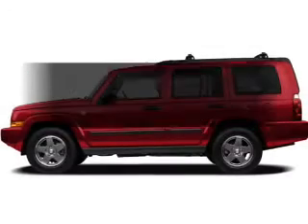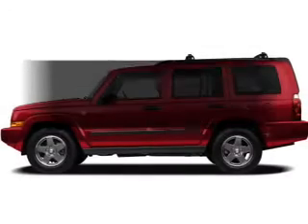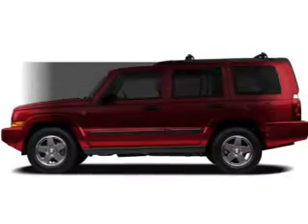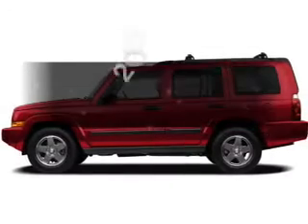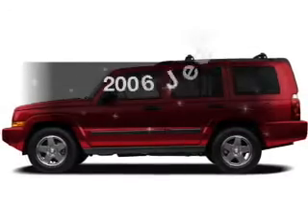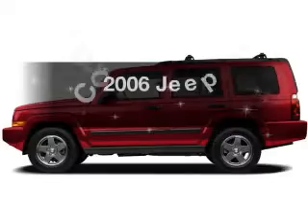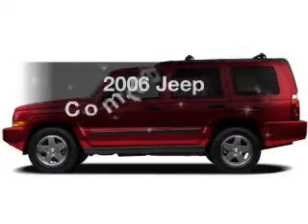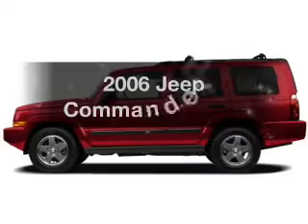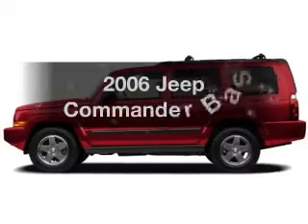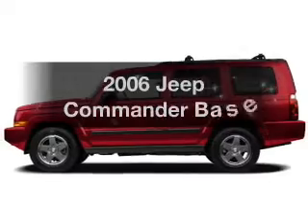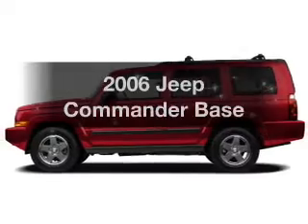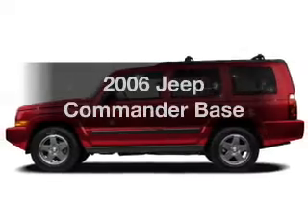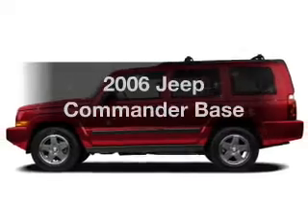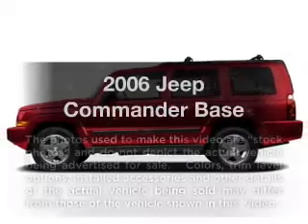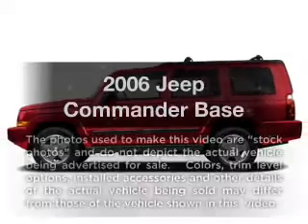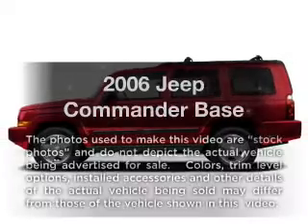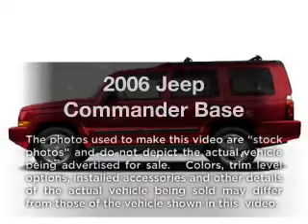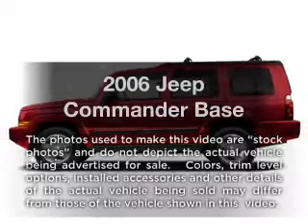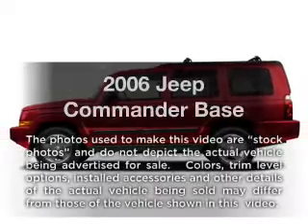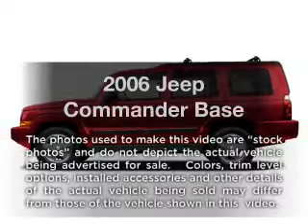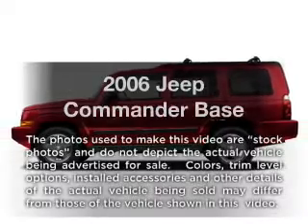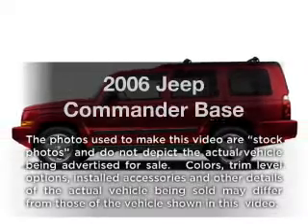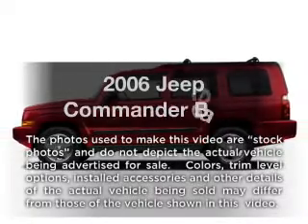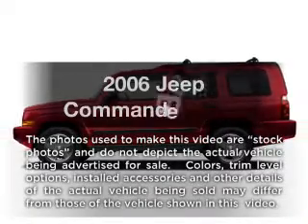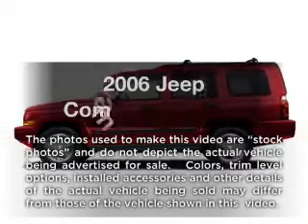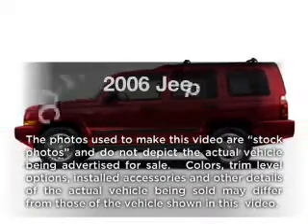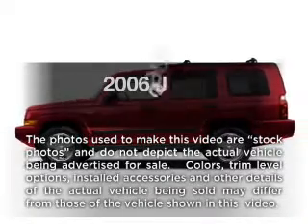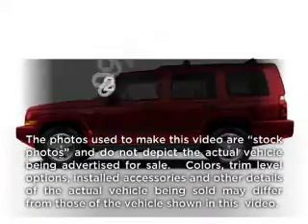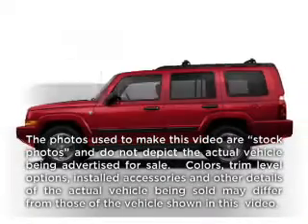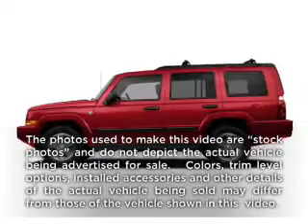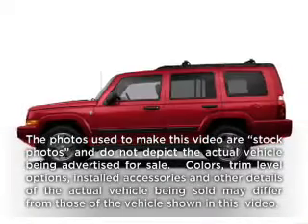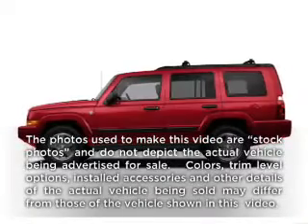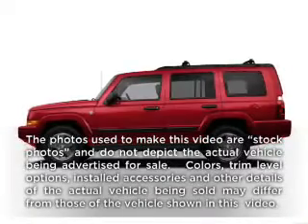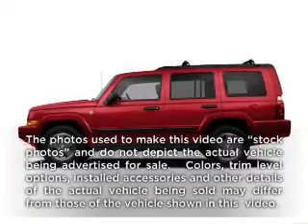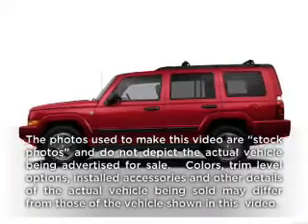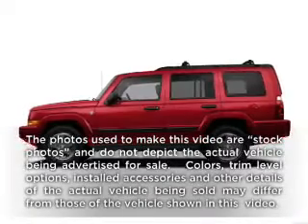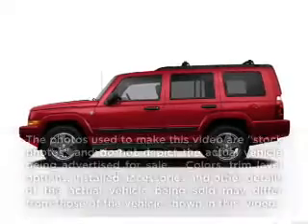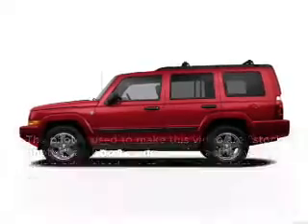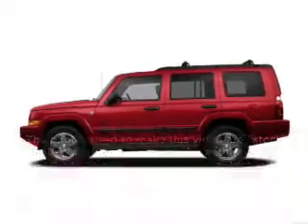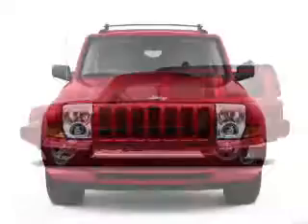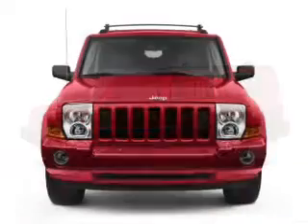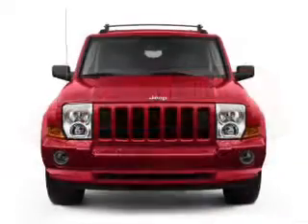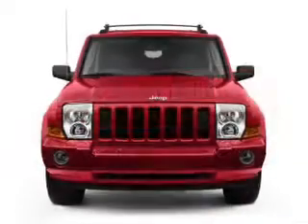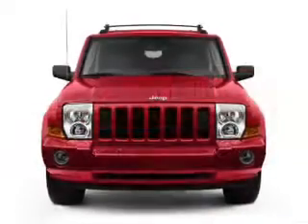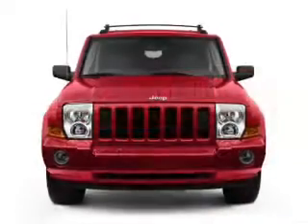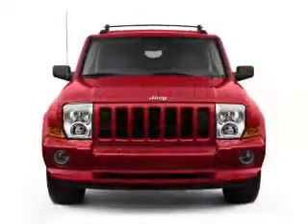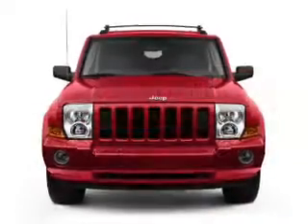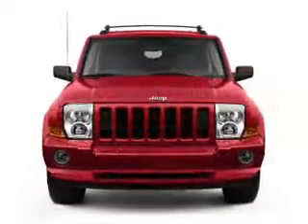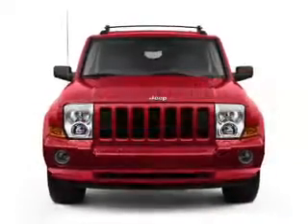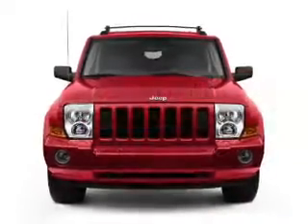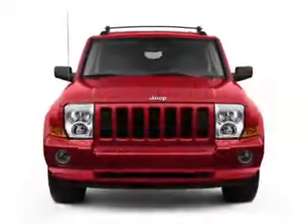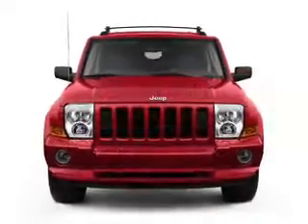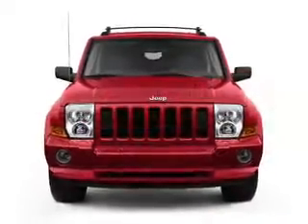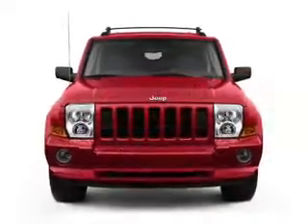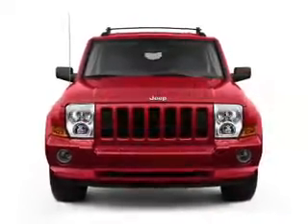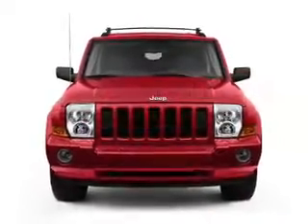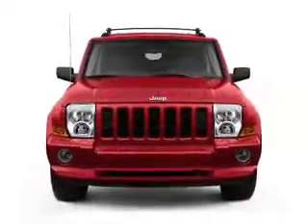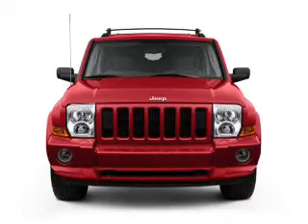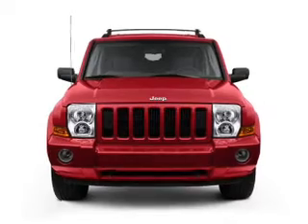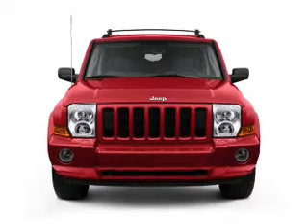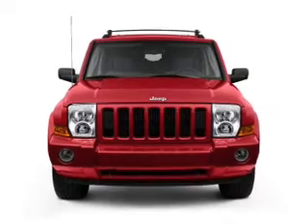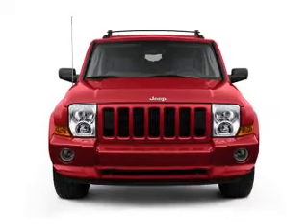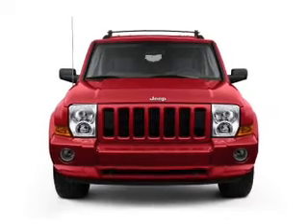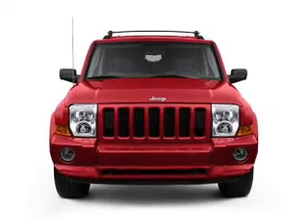Get noticed in this 2006 Jeep Commander. If you're looking for a first-rate auto, this one could be yours today.